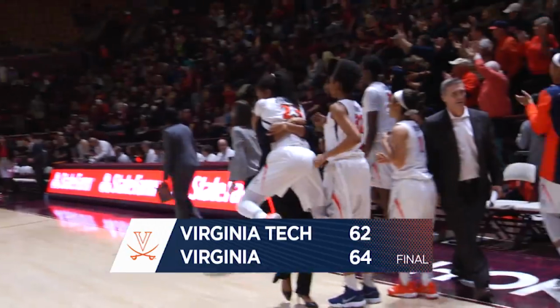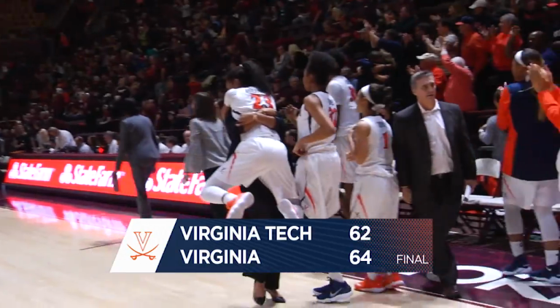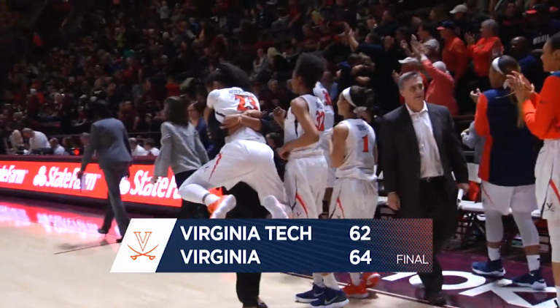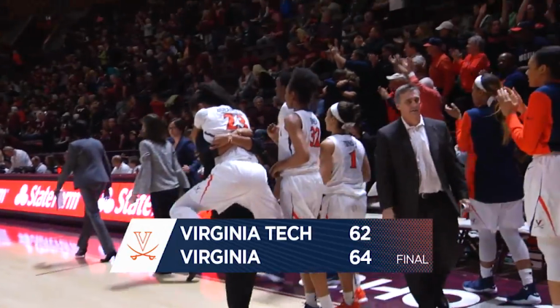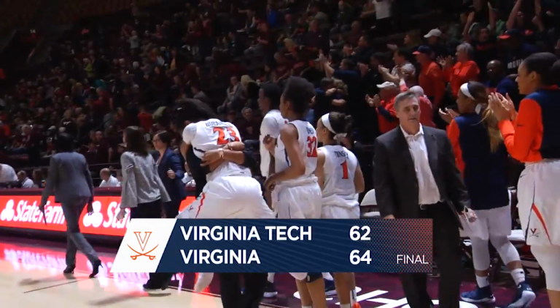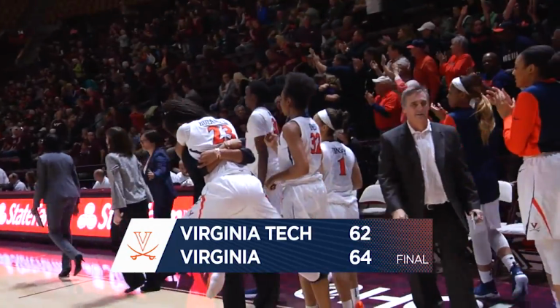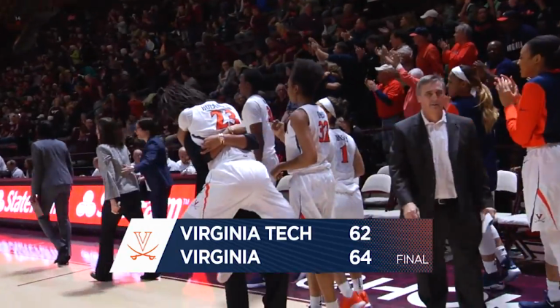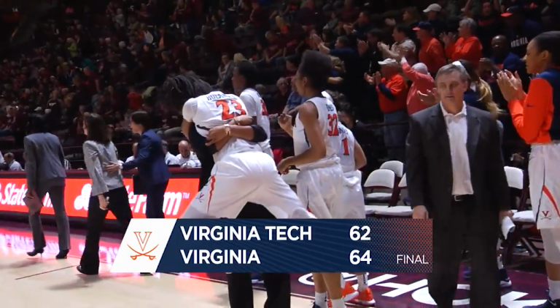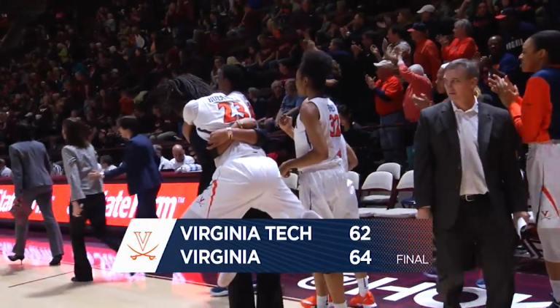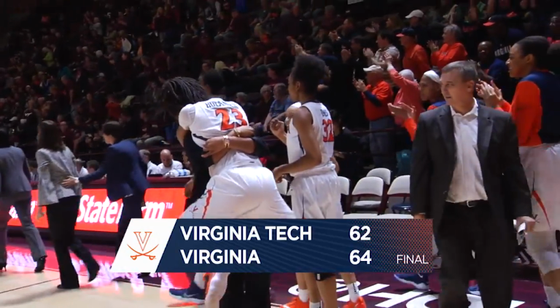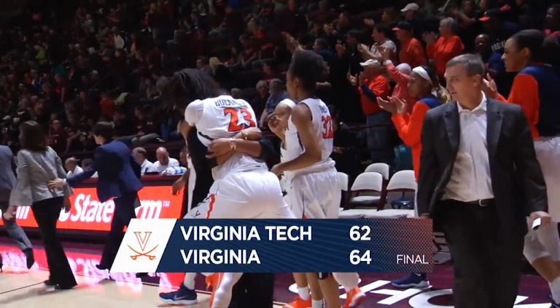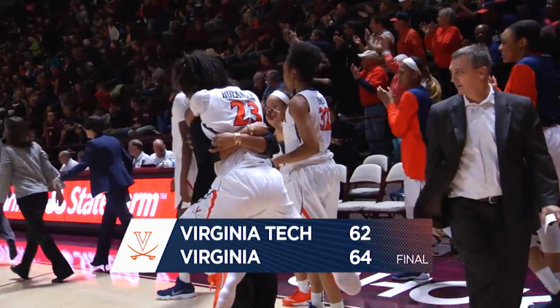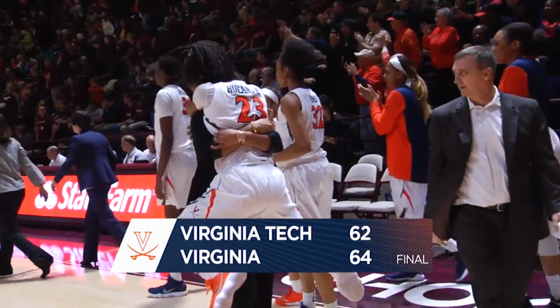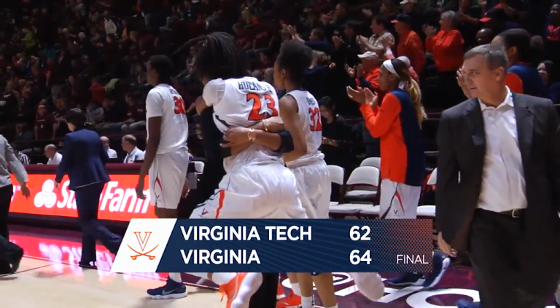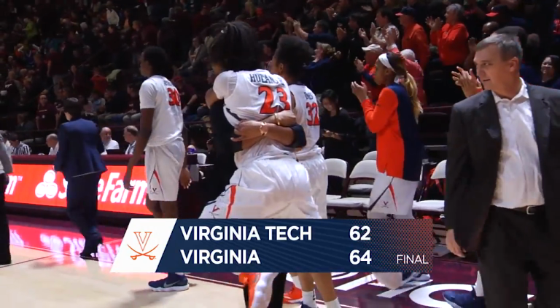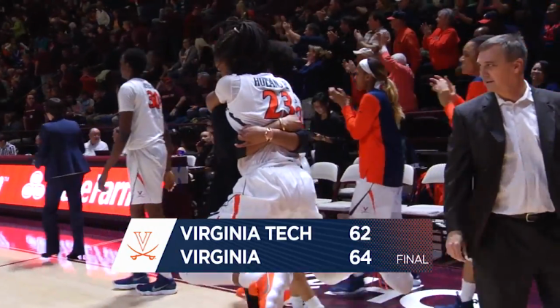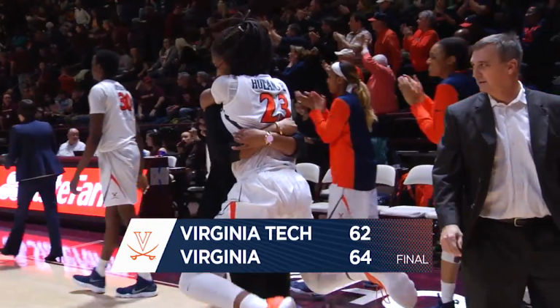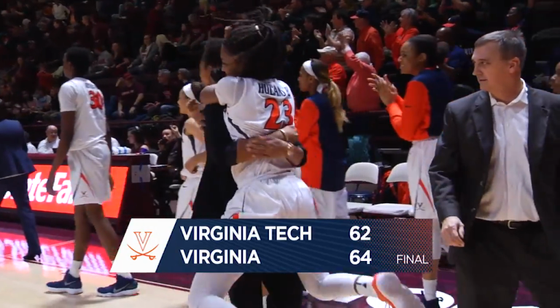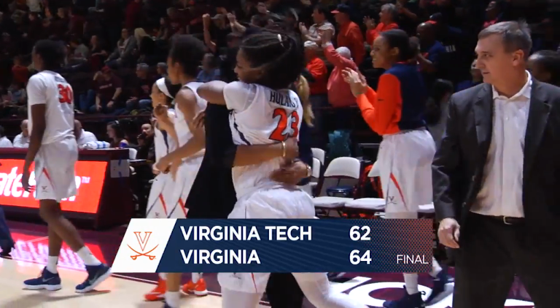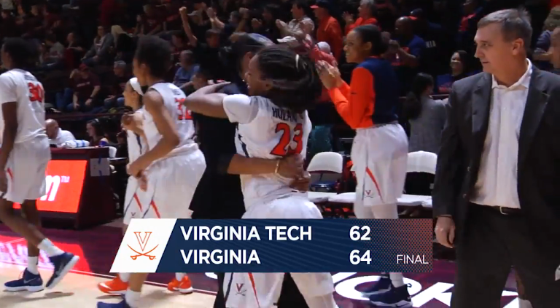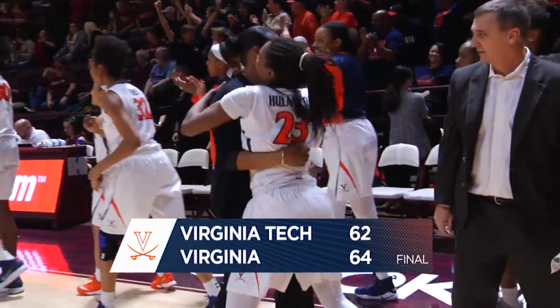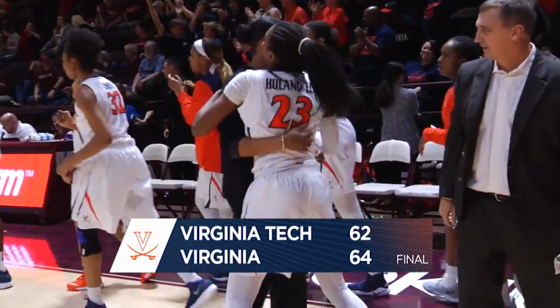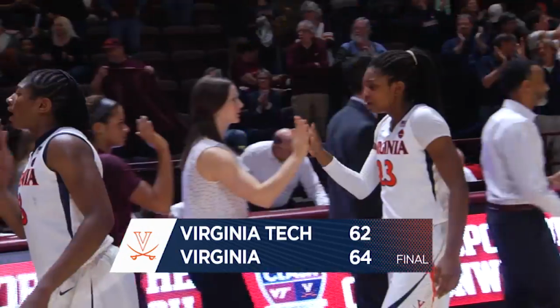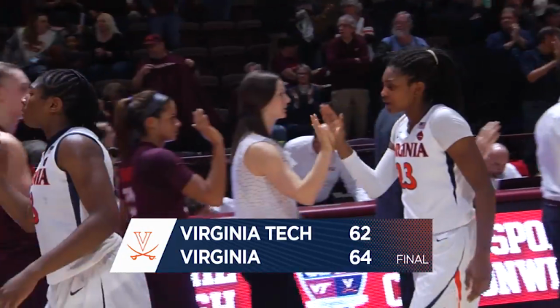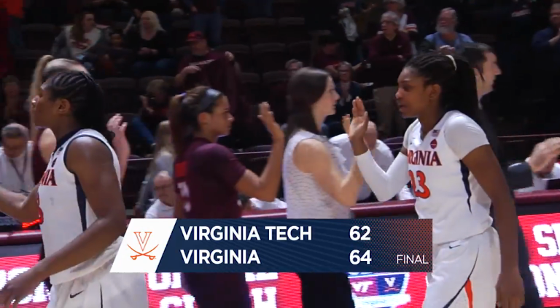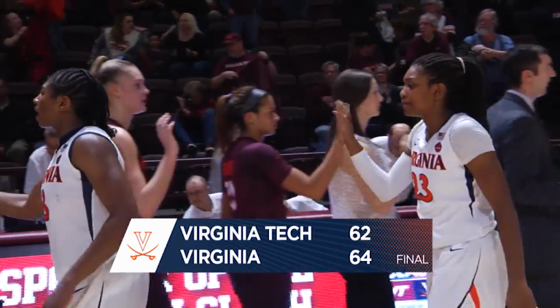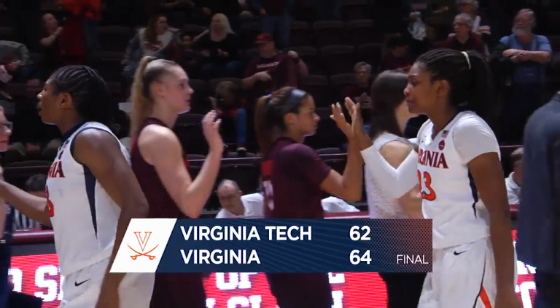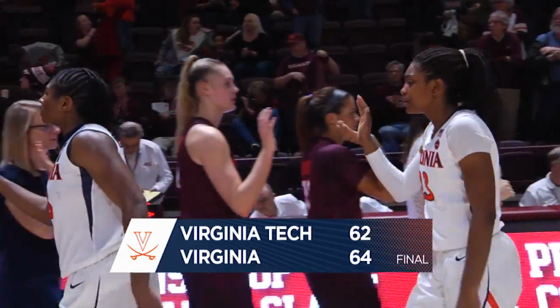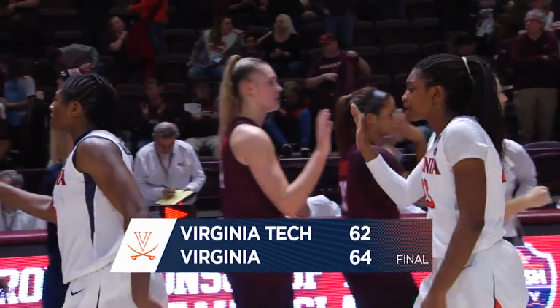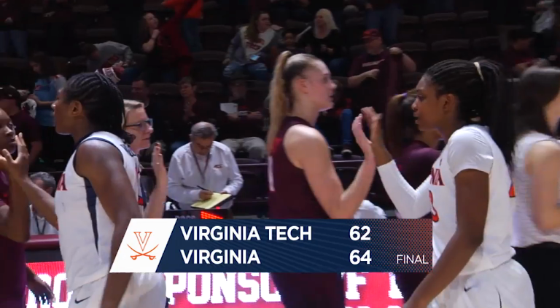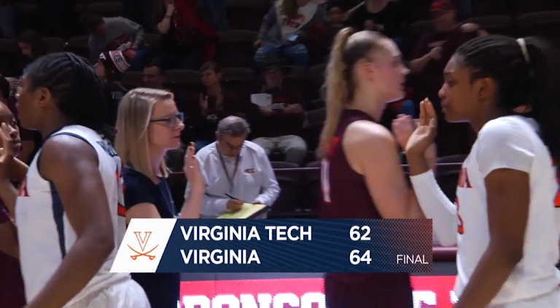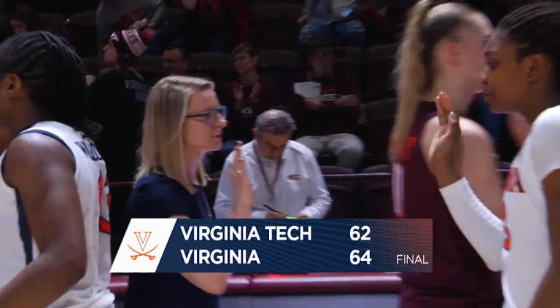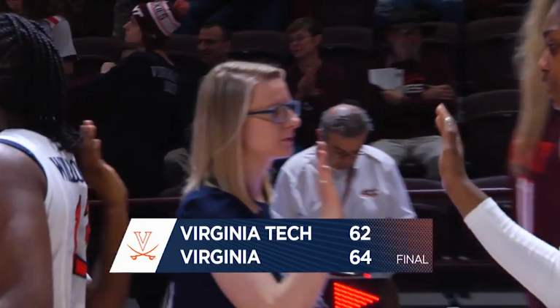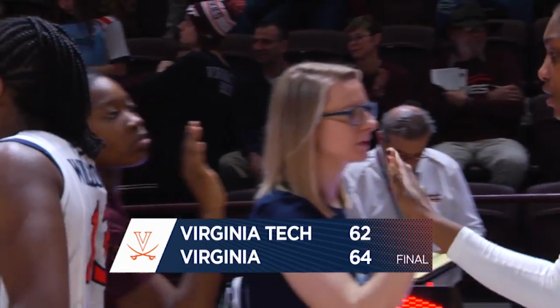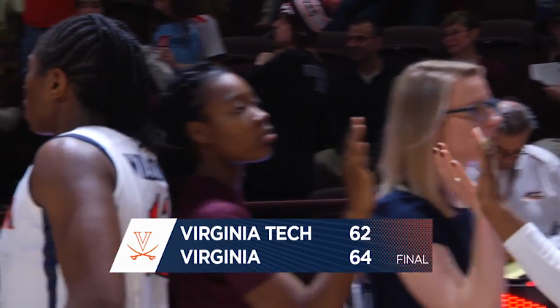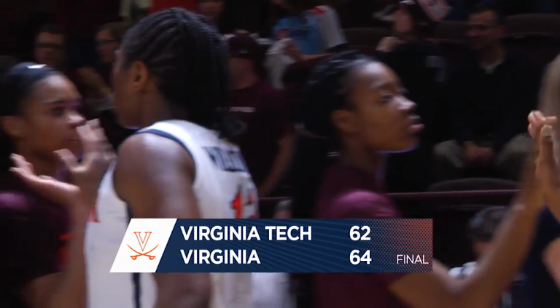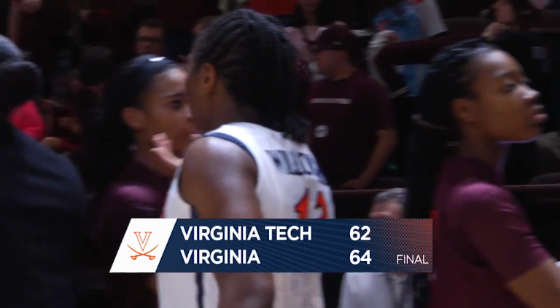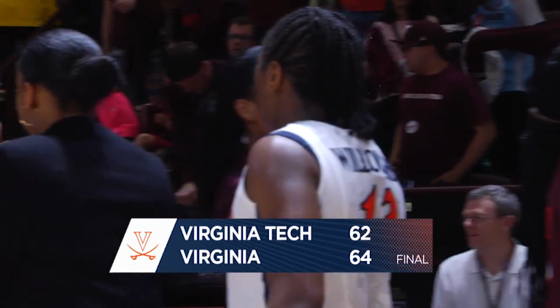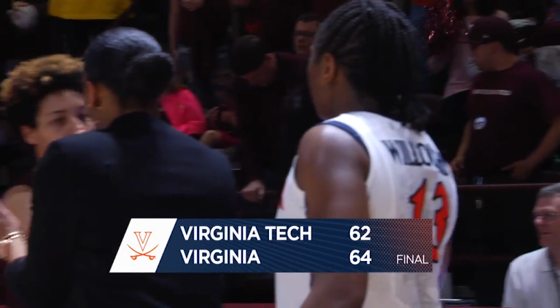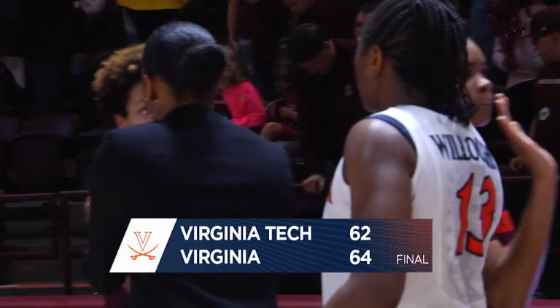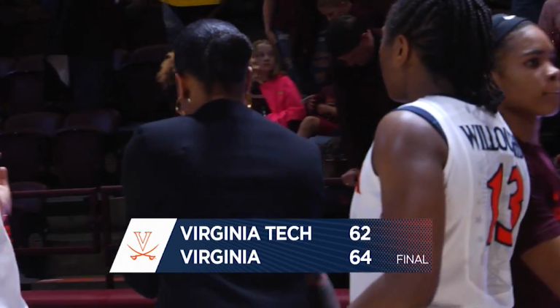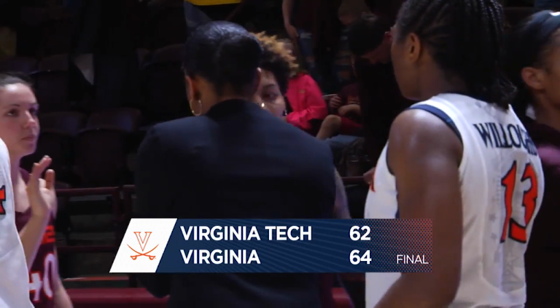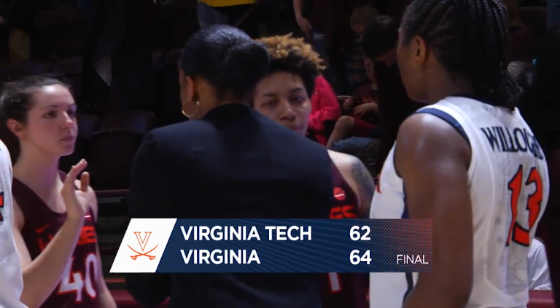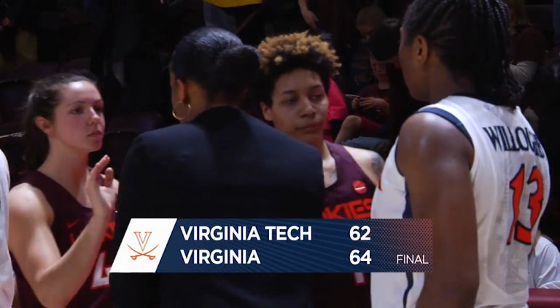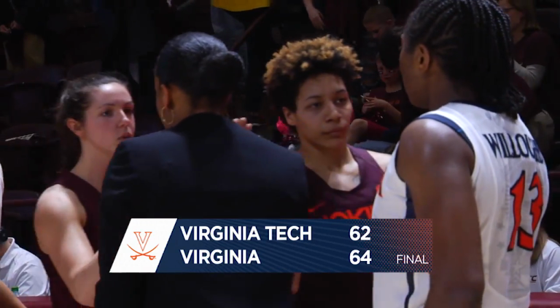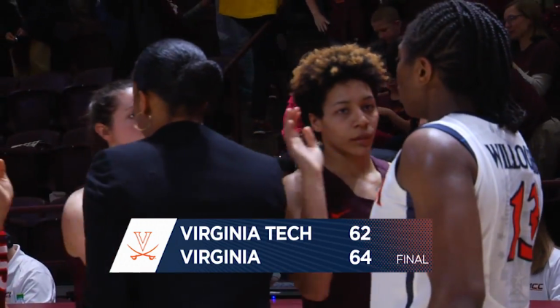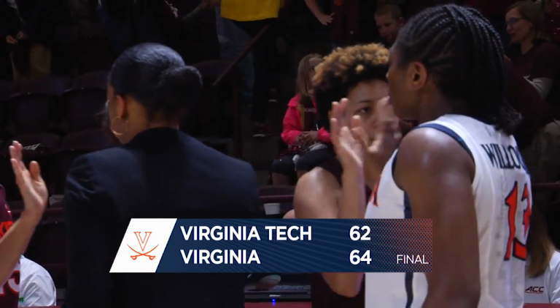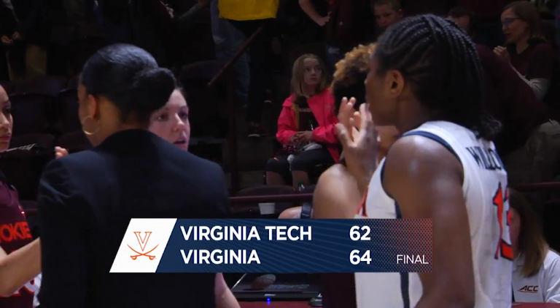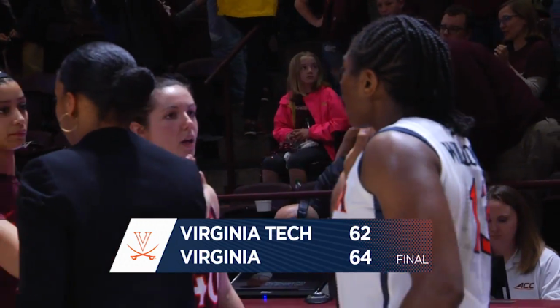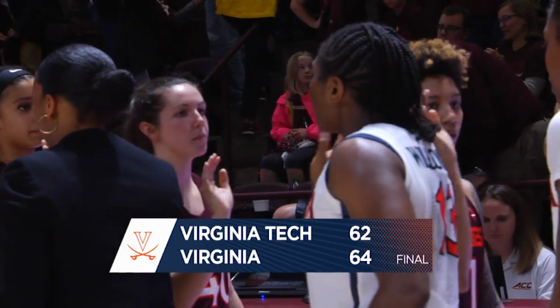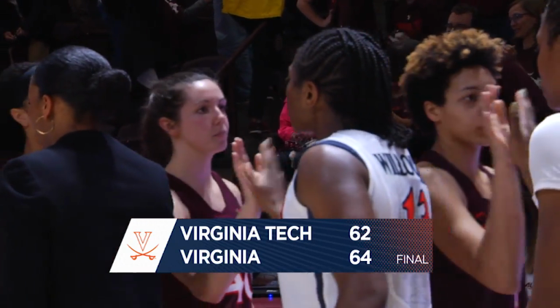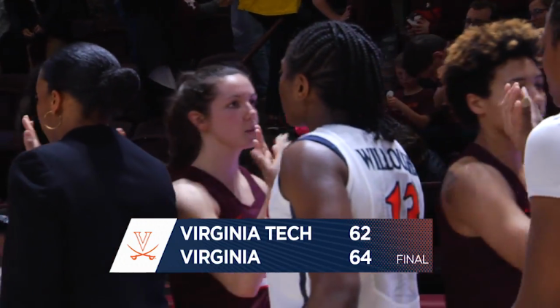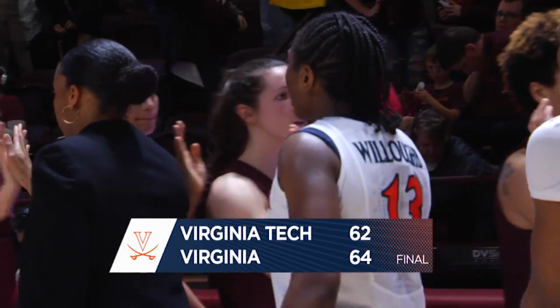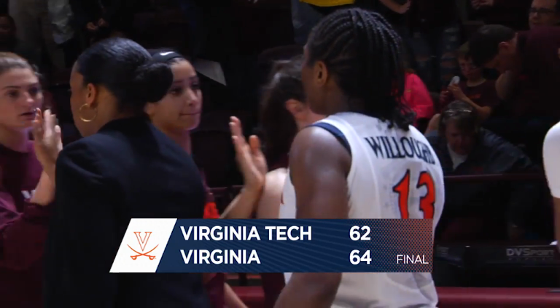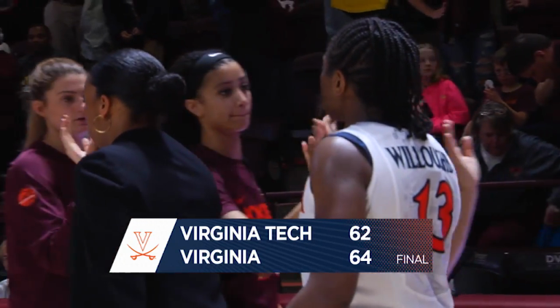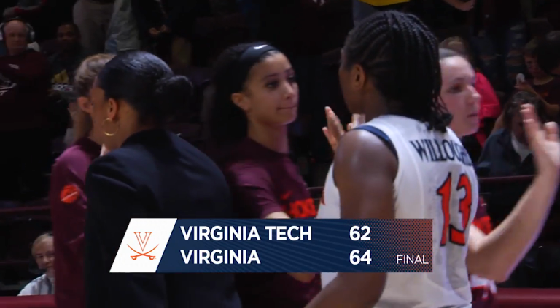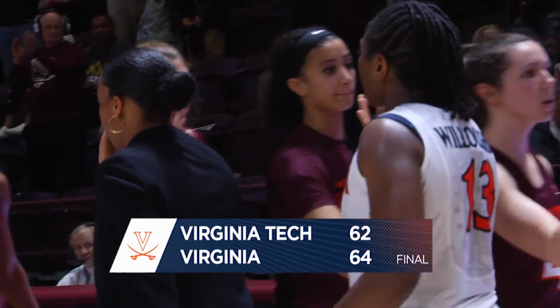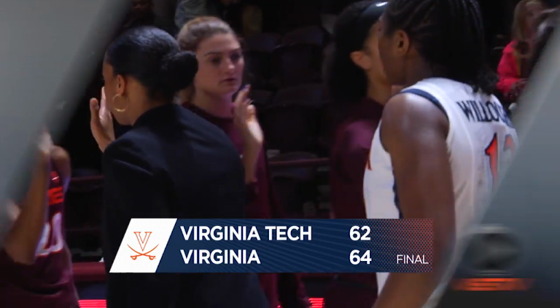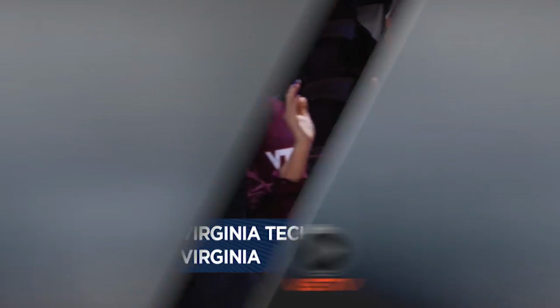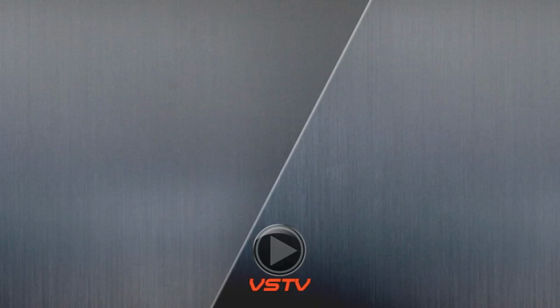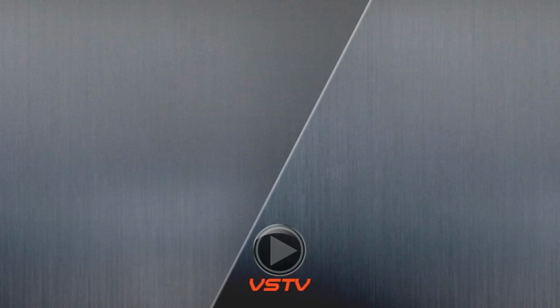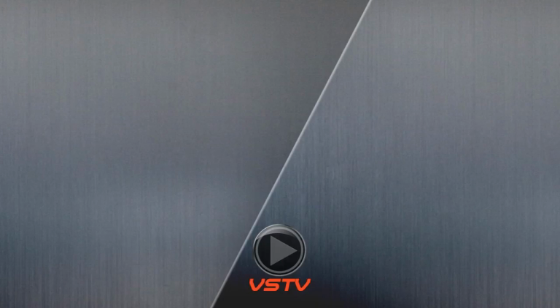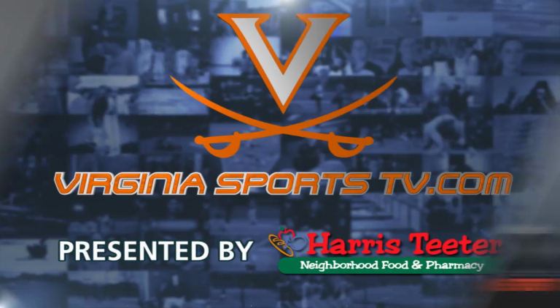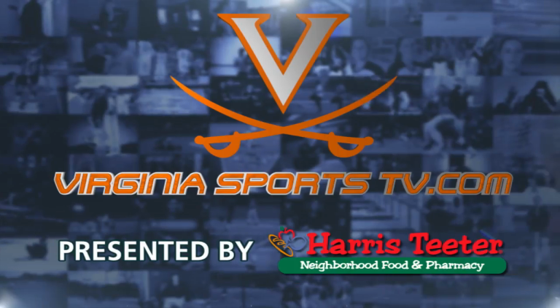And Virginia comes away with a 64-62 victory. They seal it with their defense late. What a match.